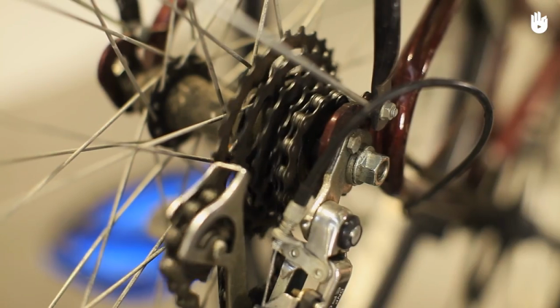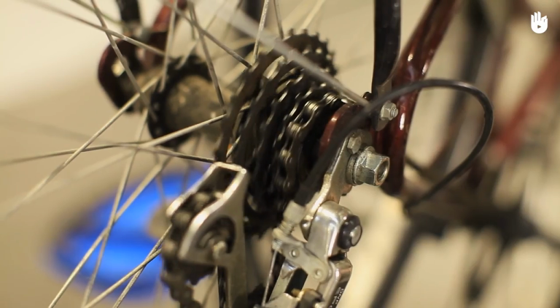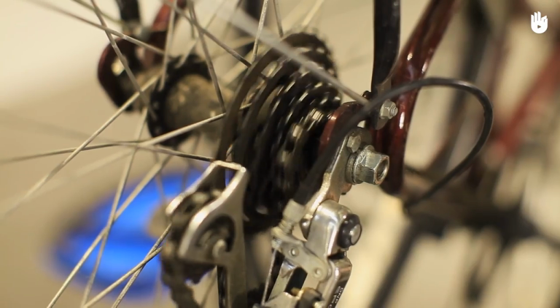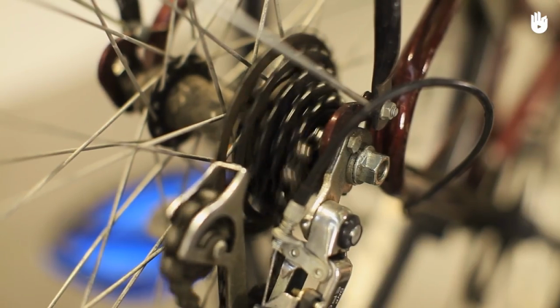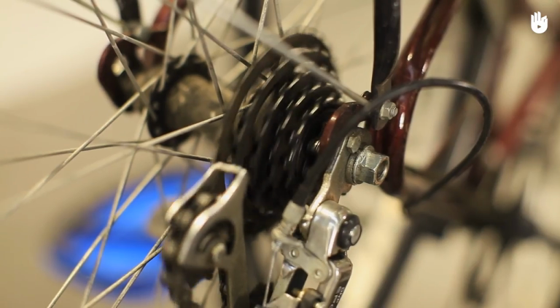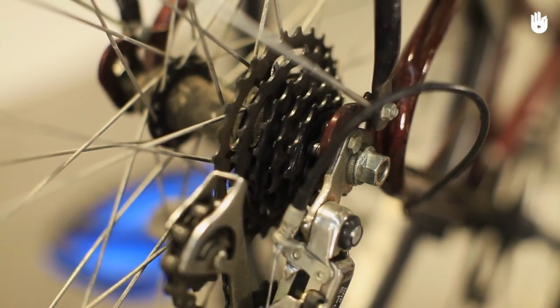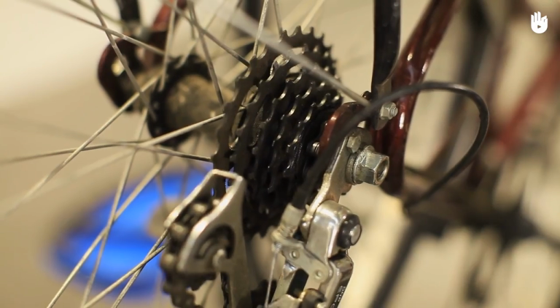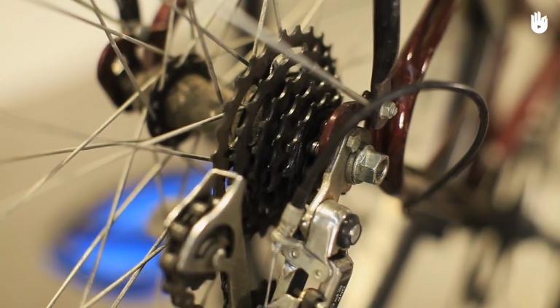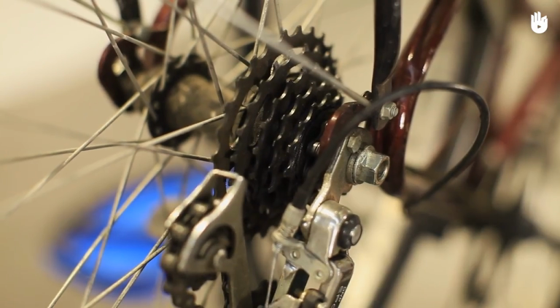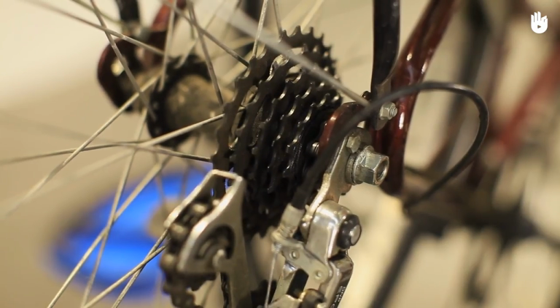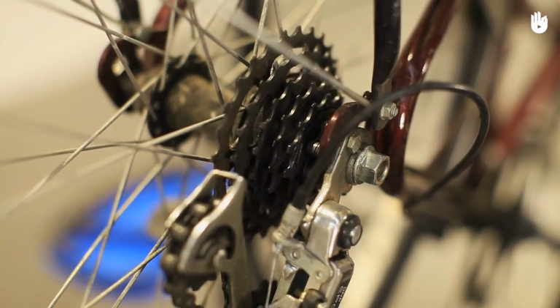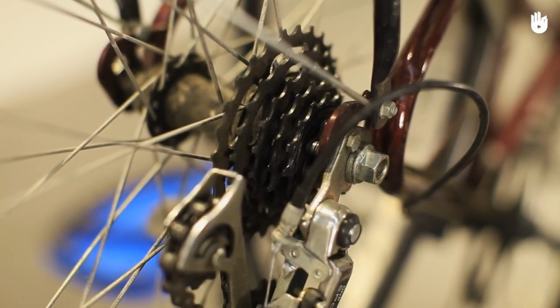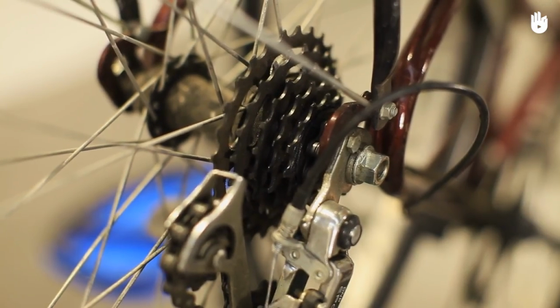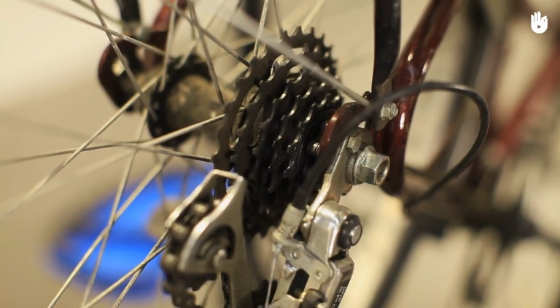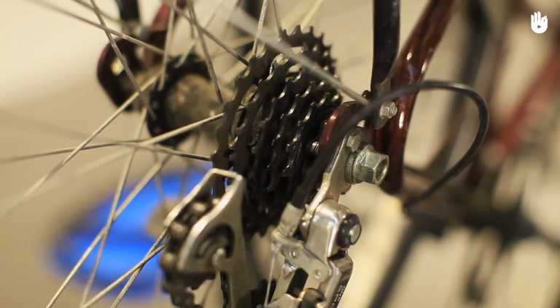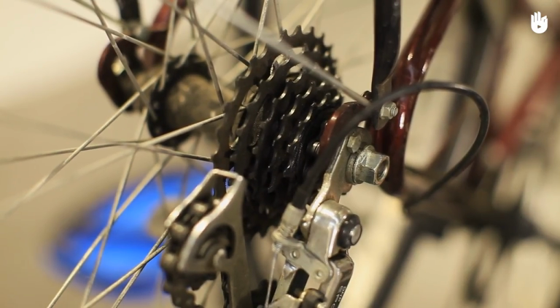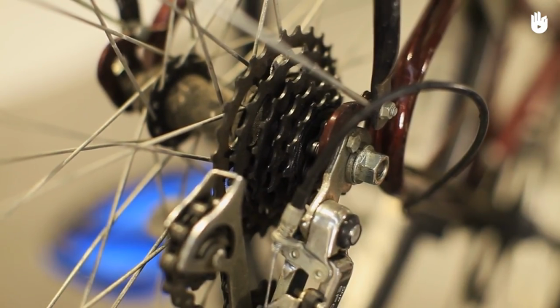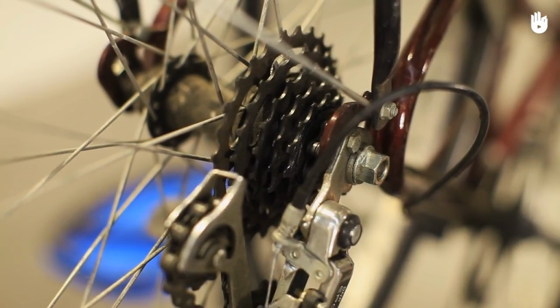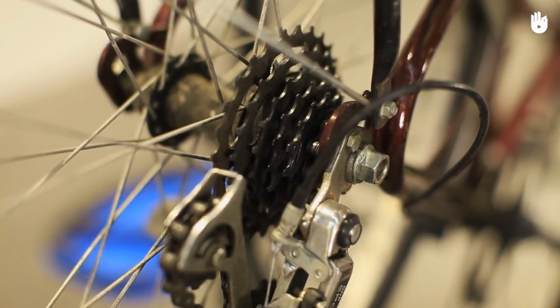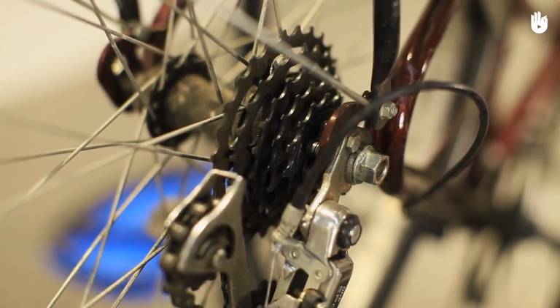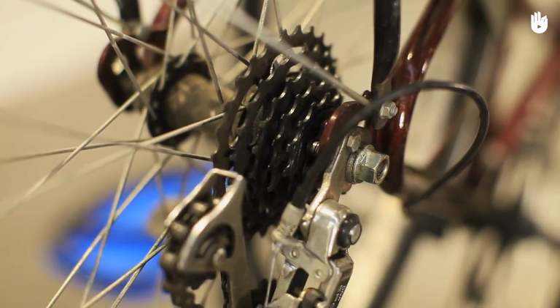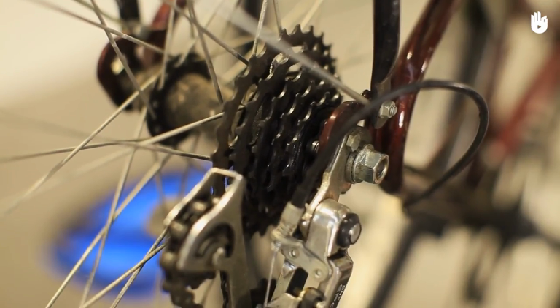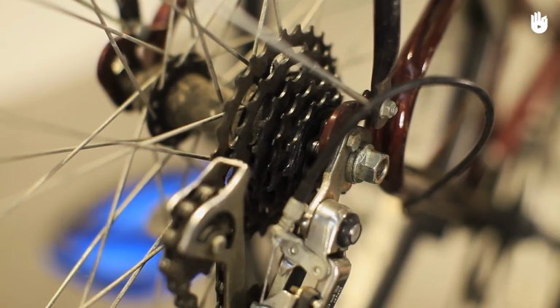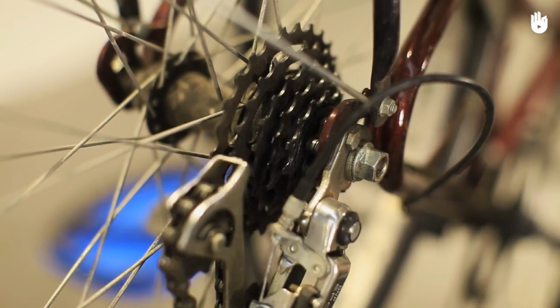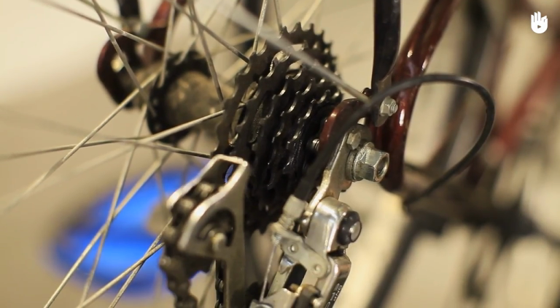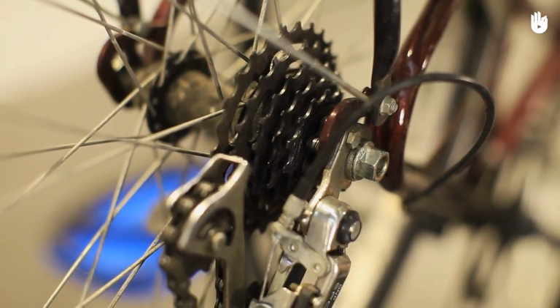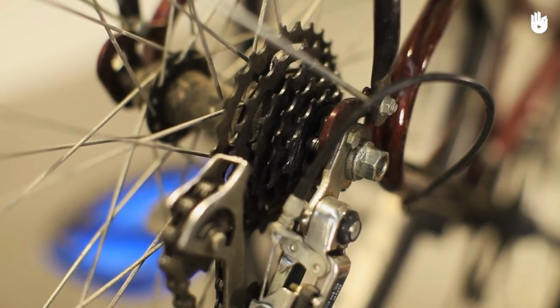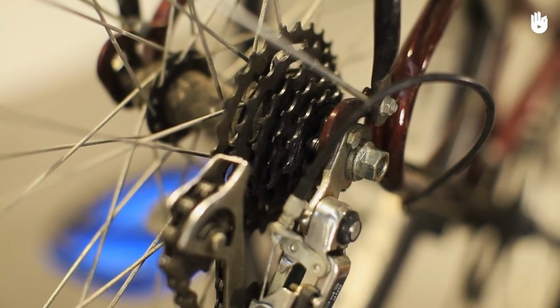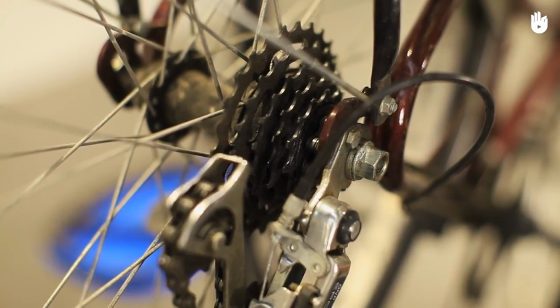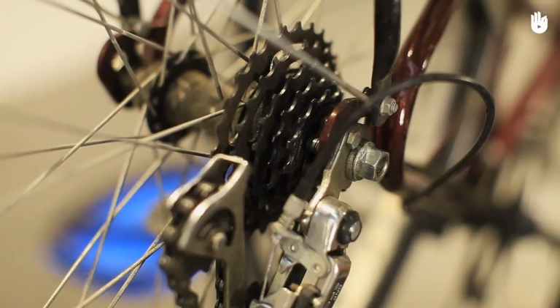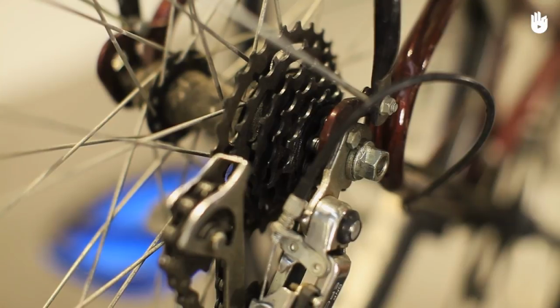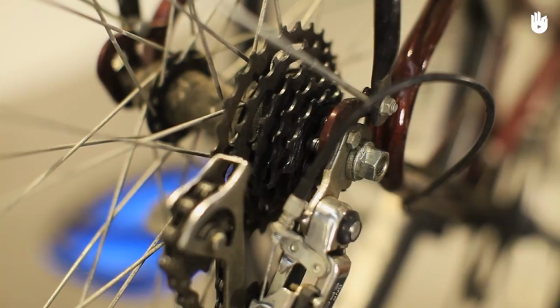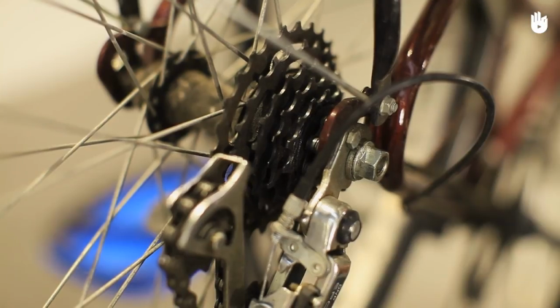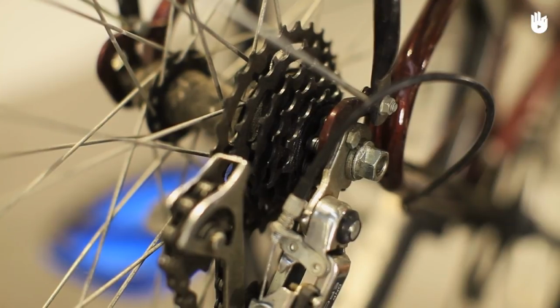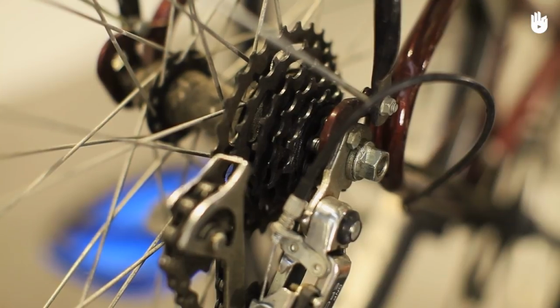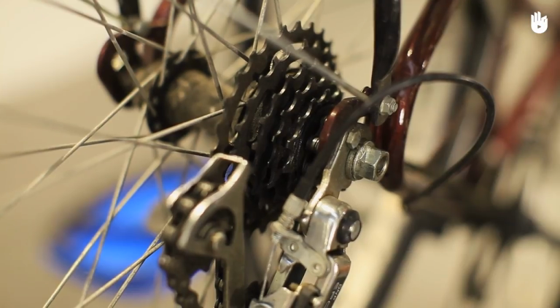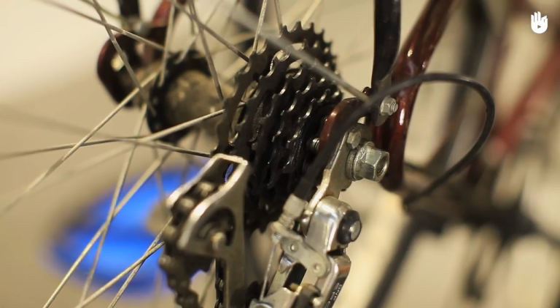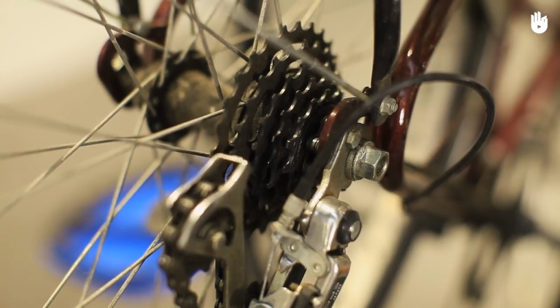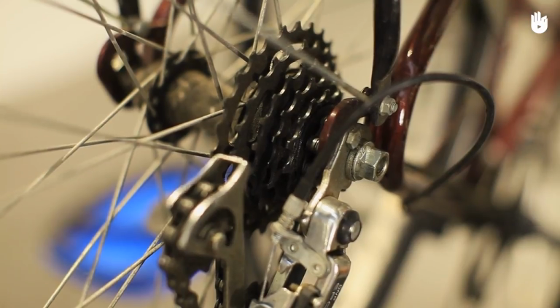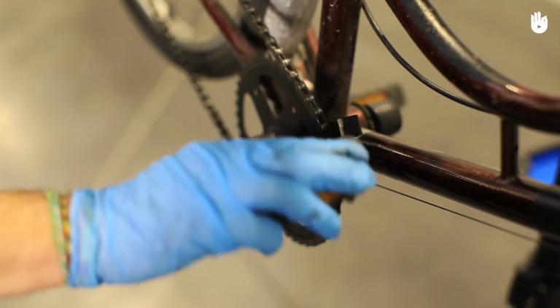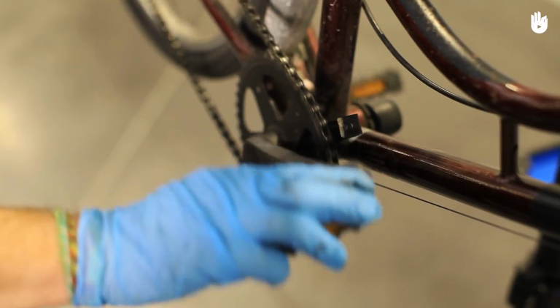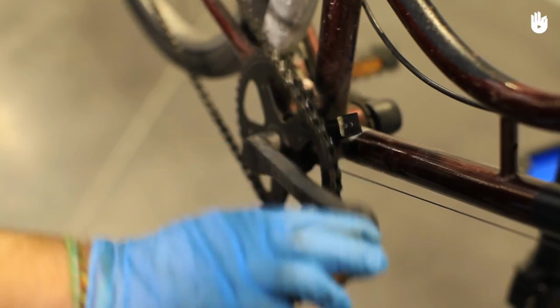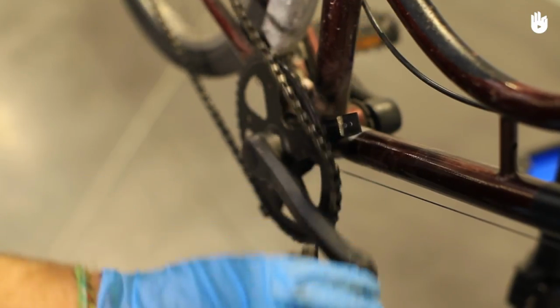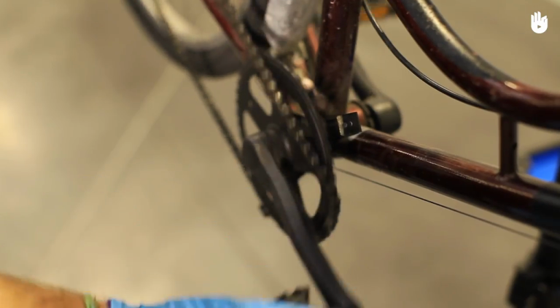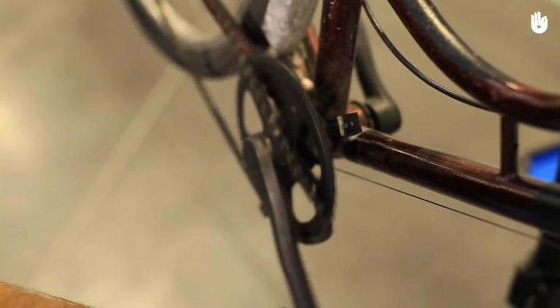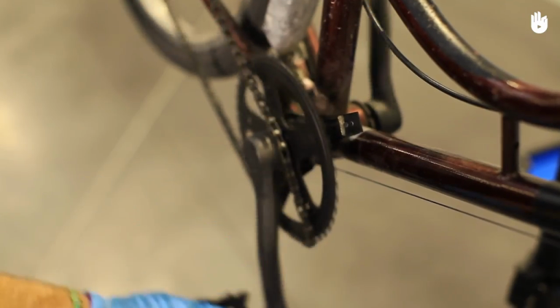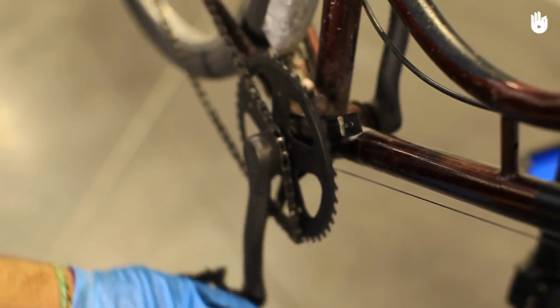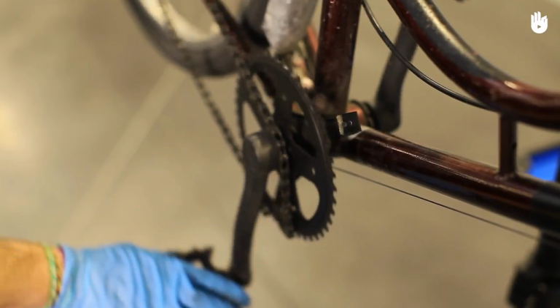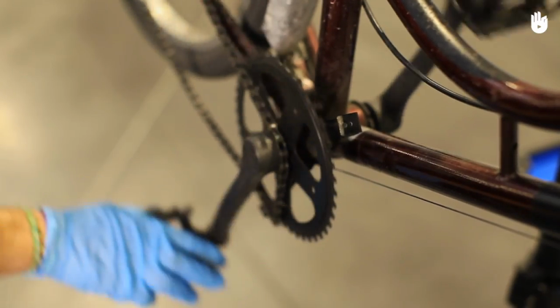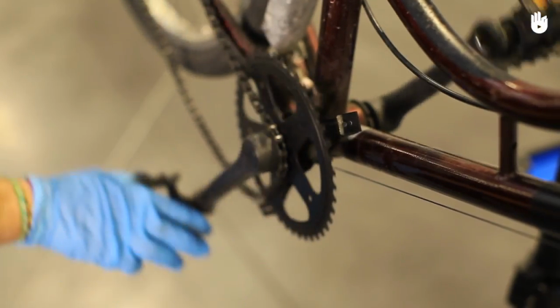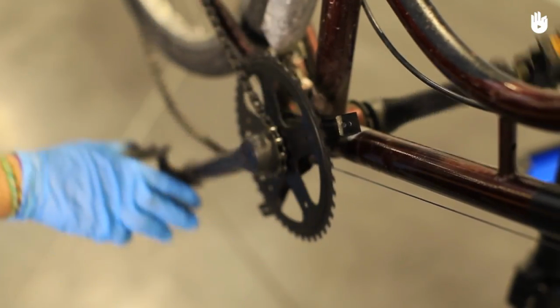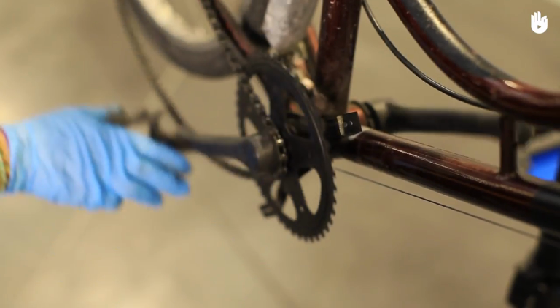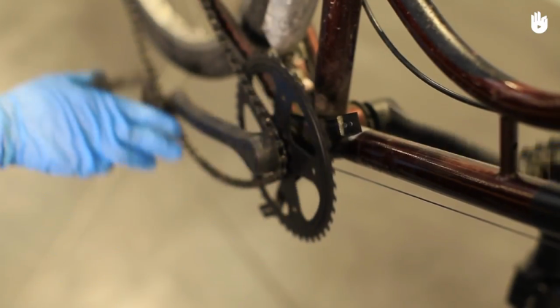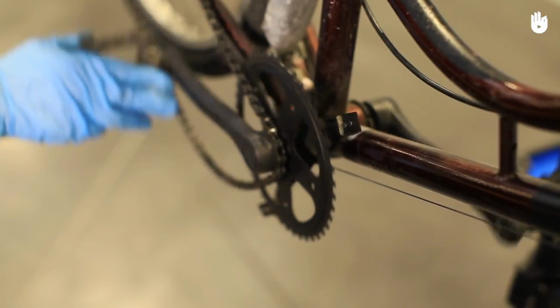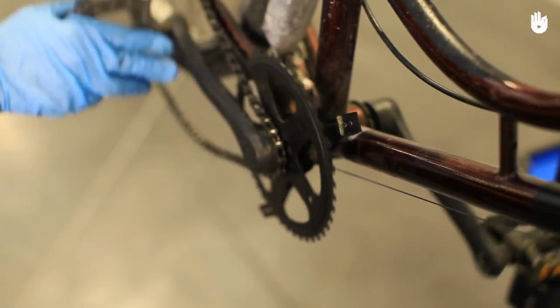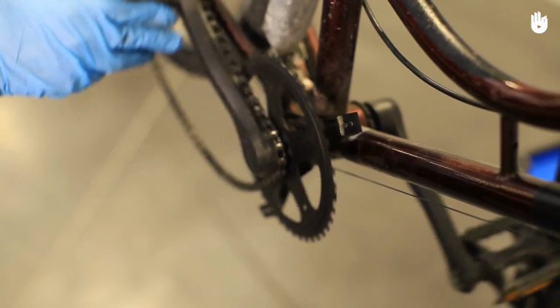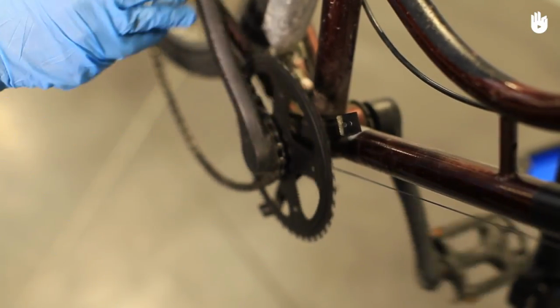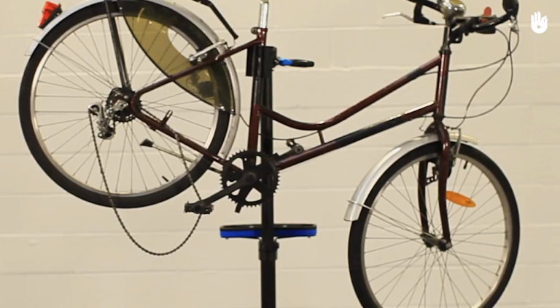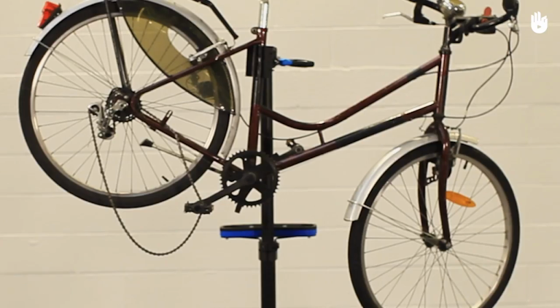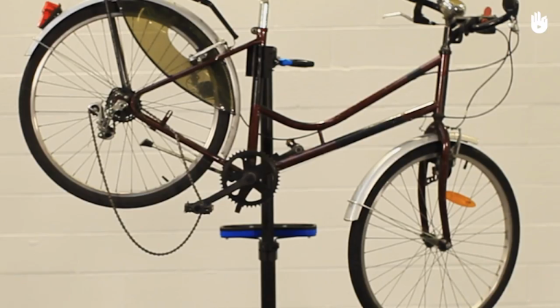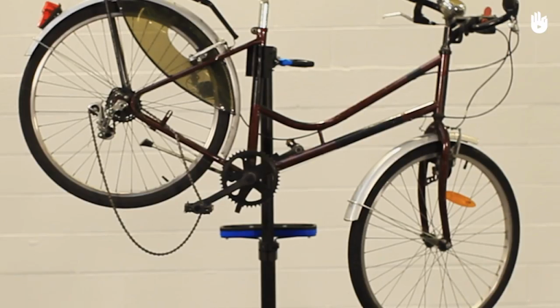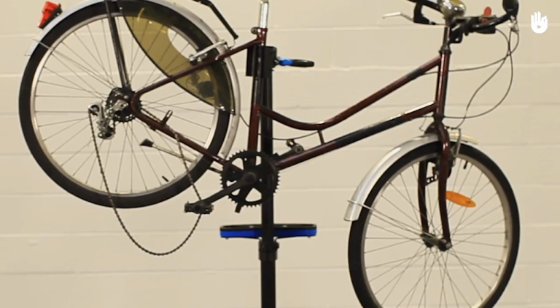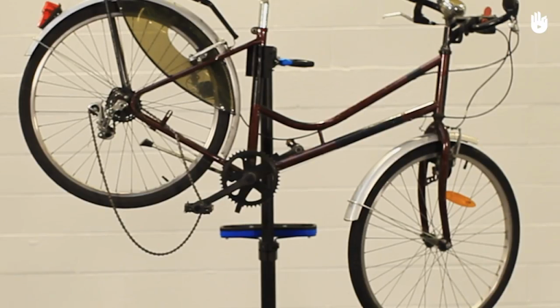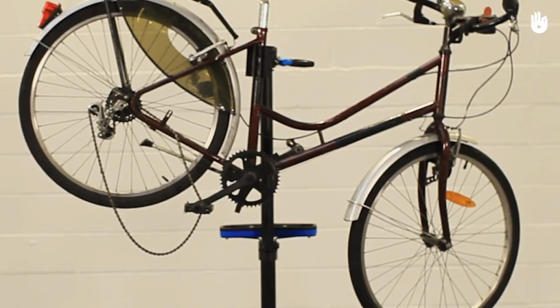Identify where the chain has fallen off. This could be either at the rear cassette, the front chainset, or even both.